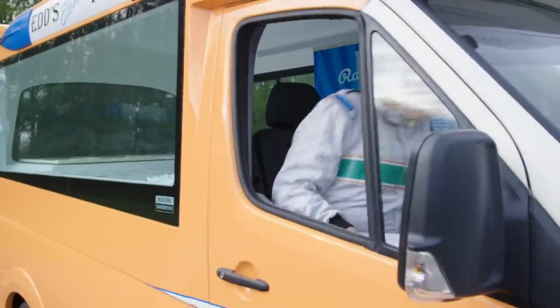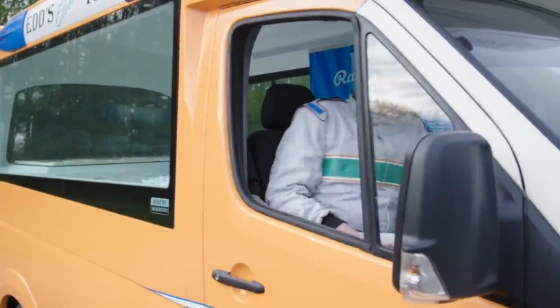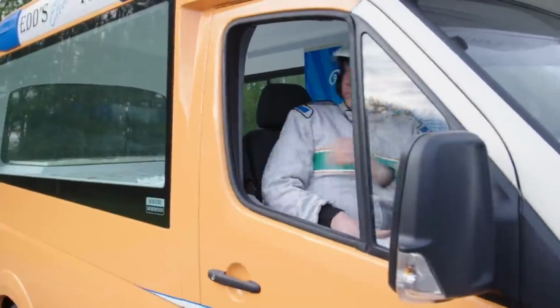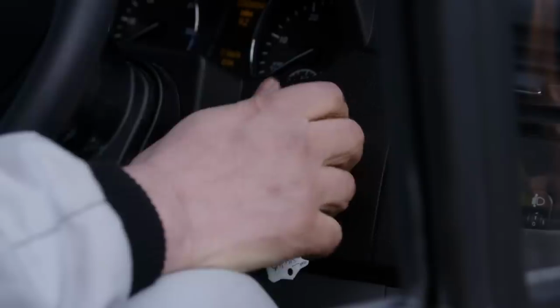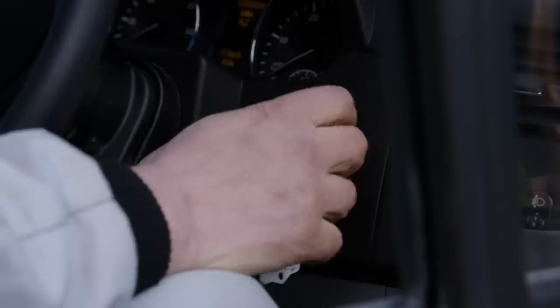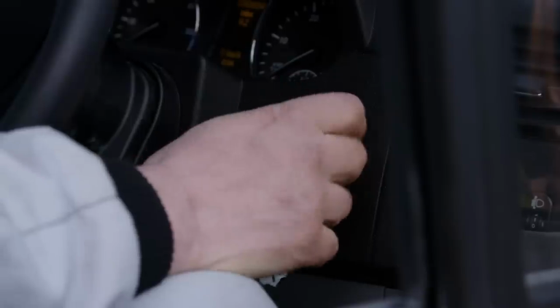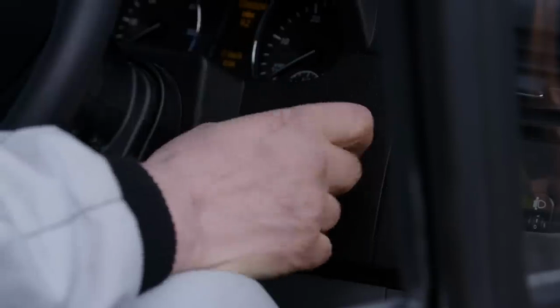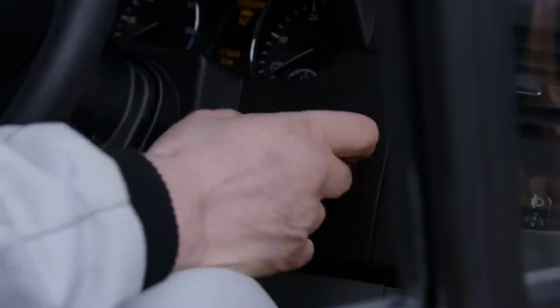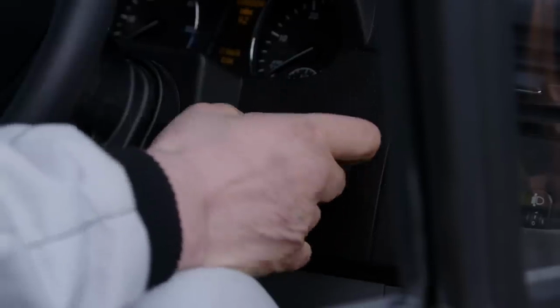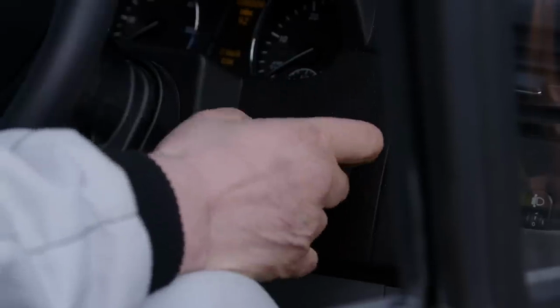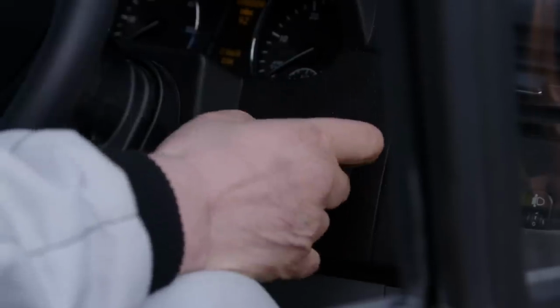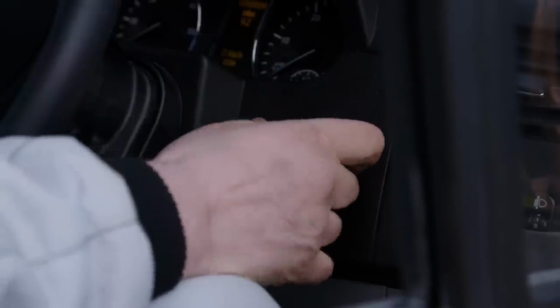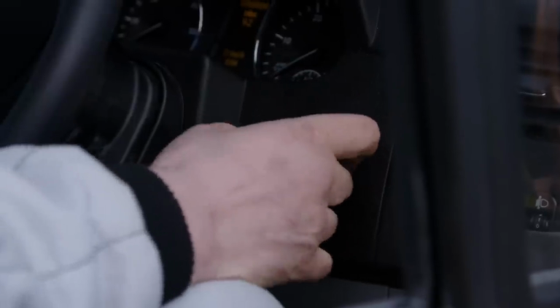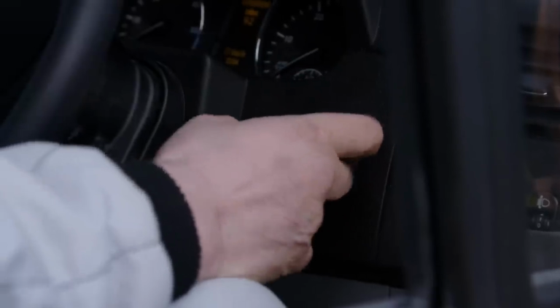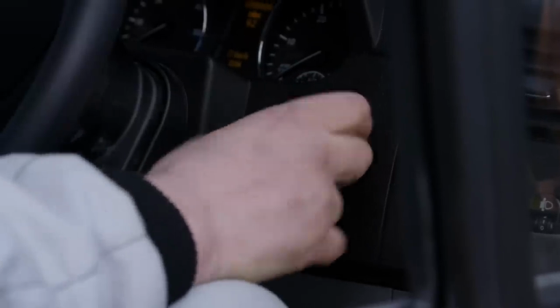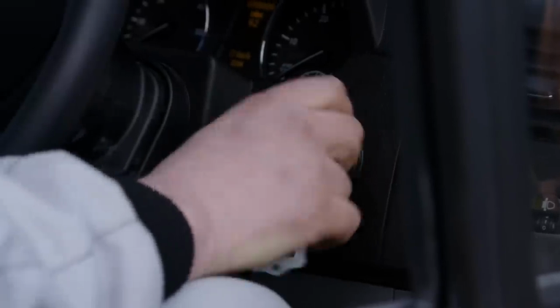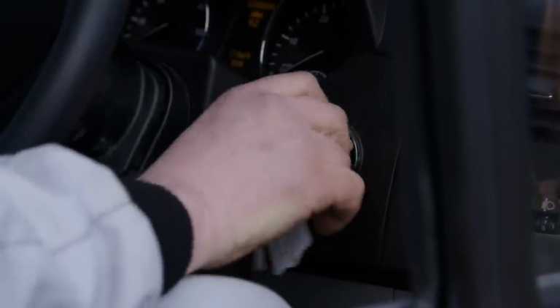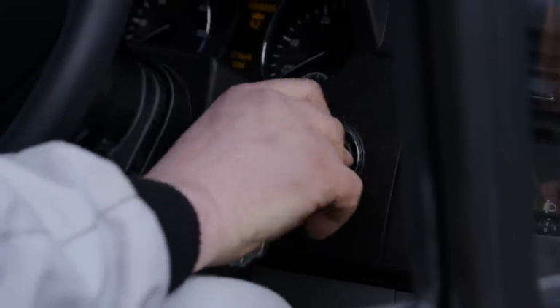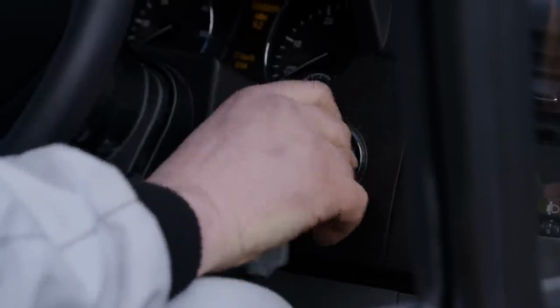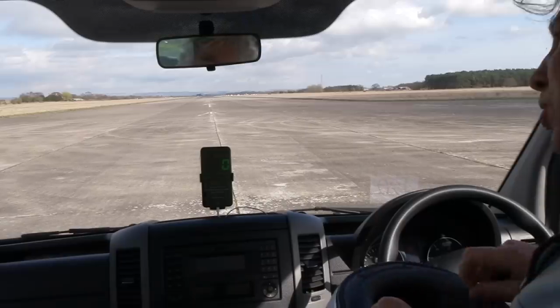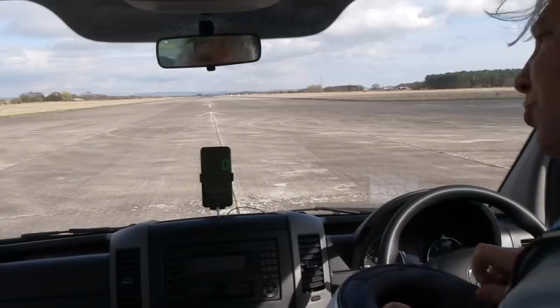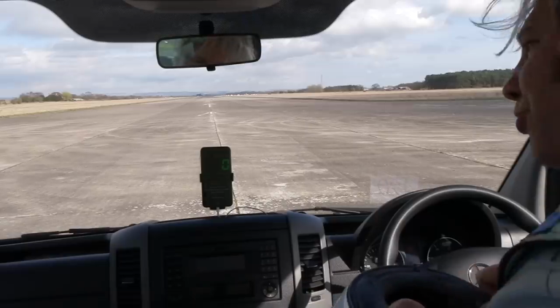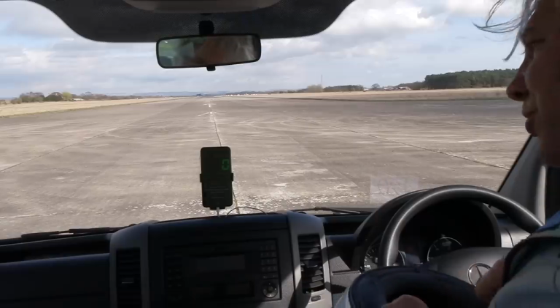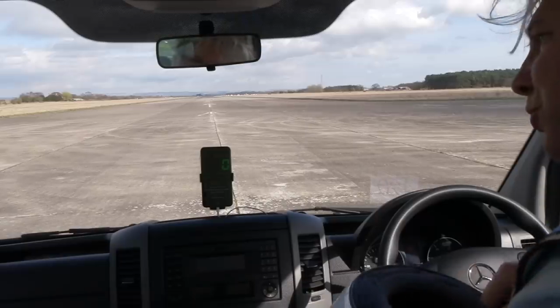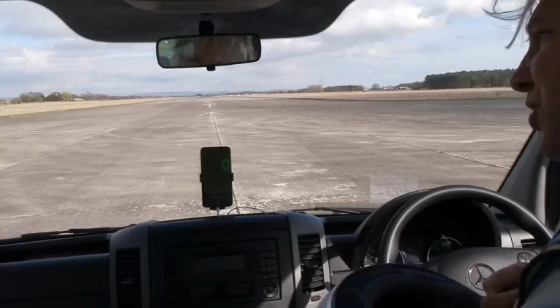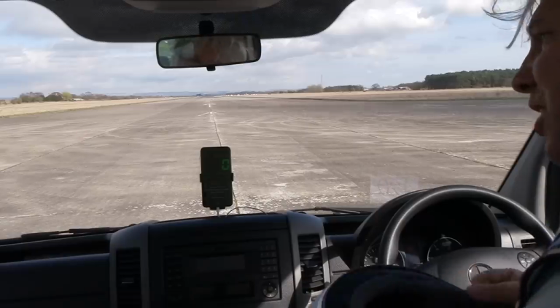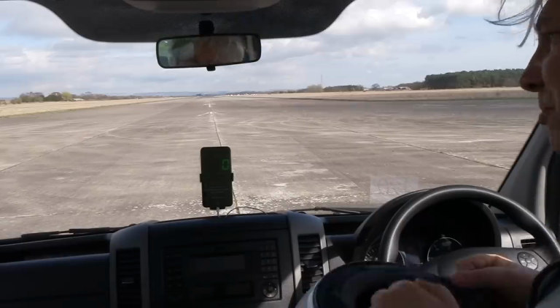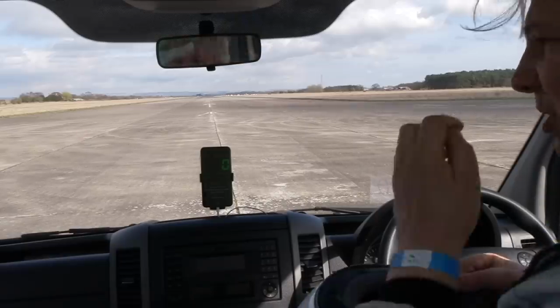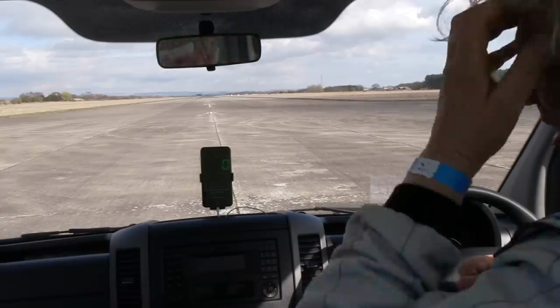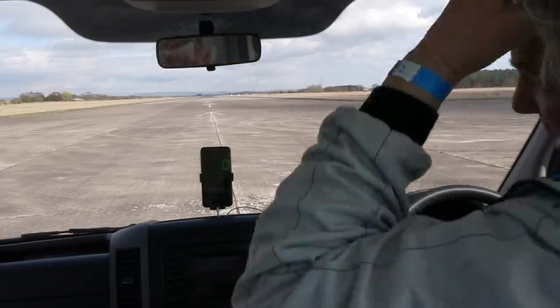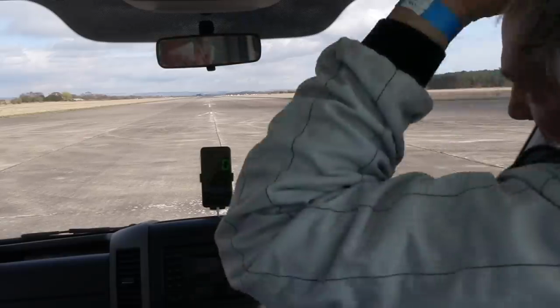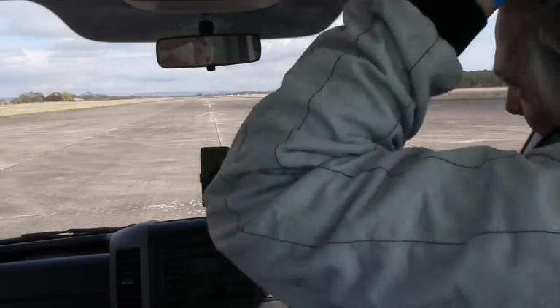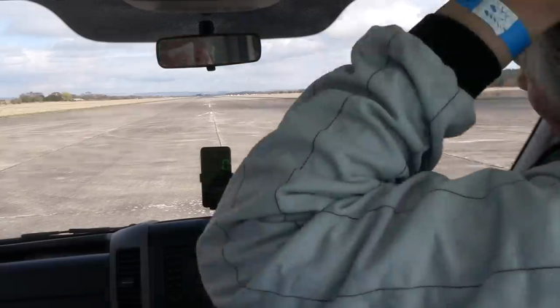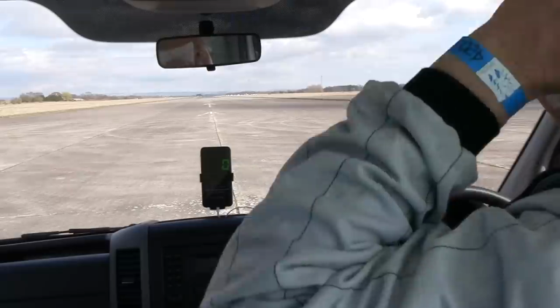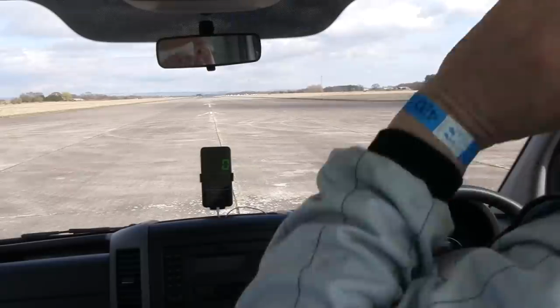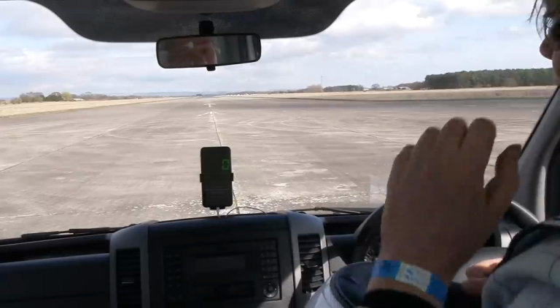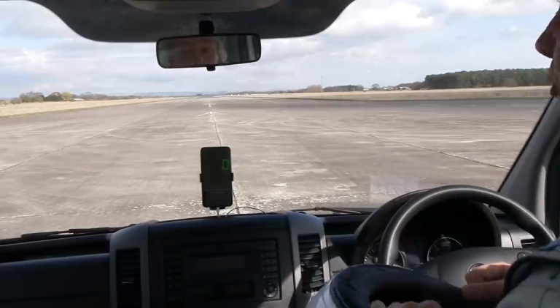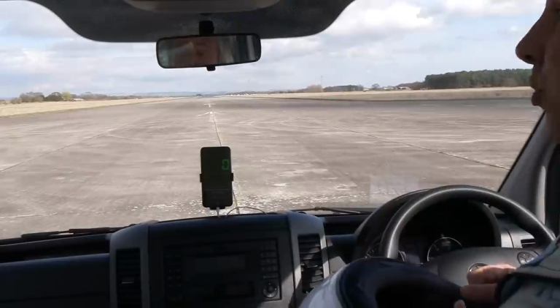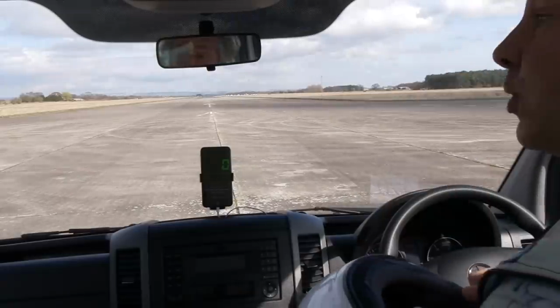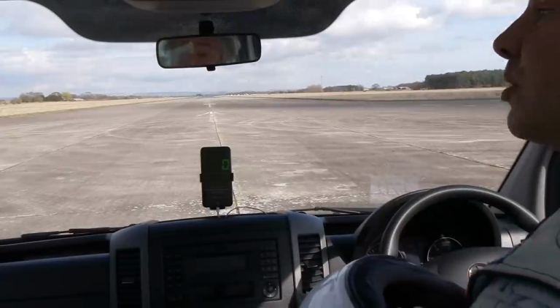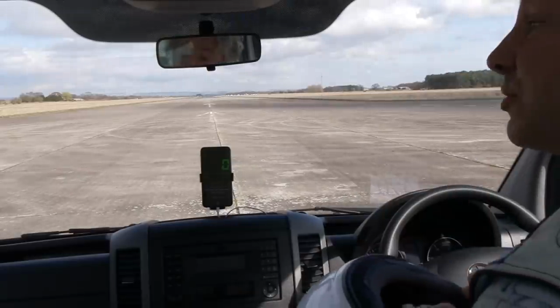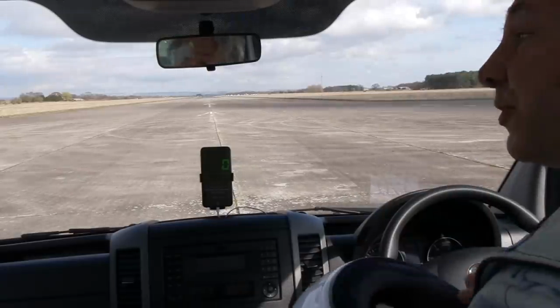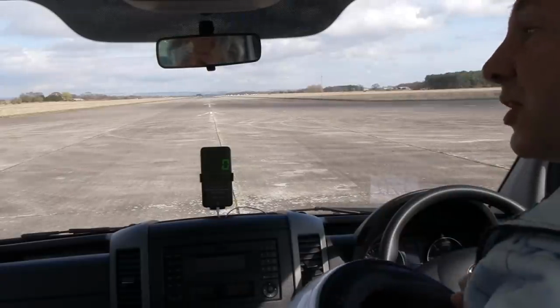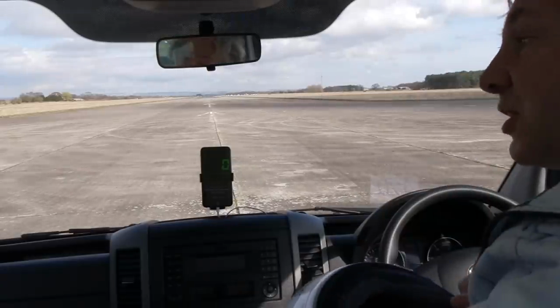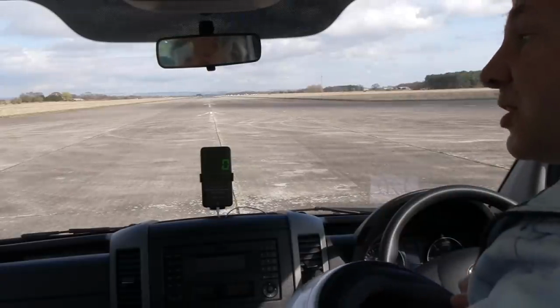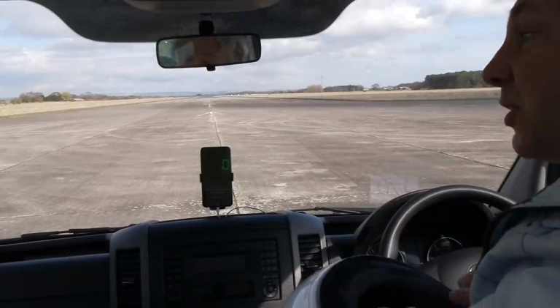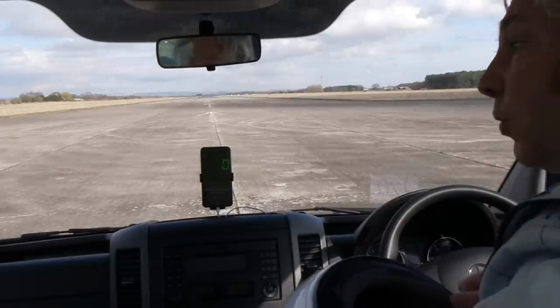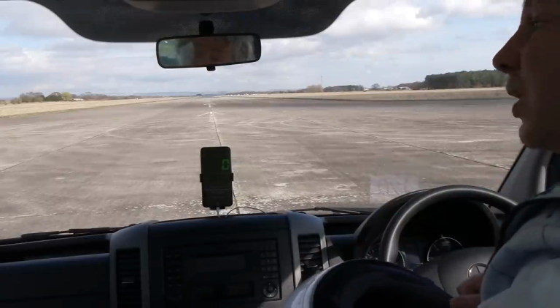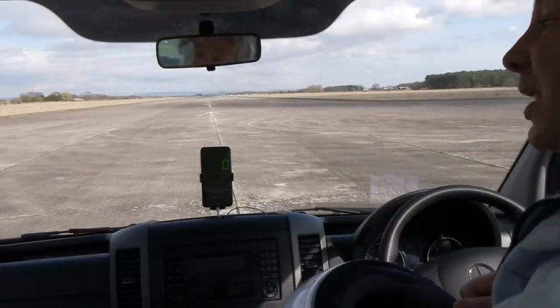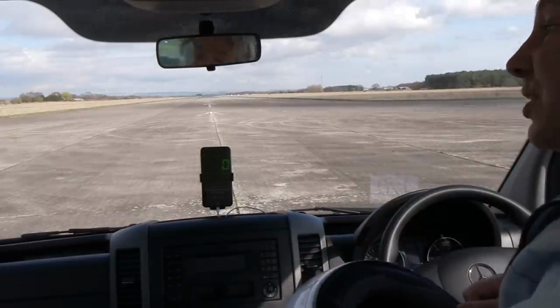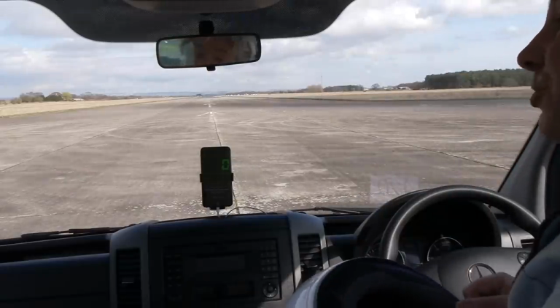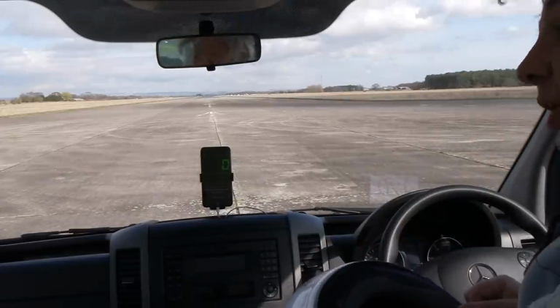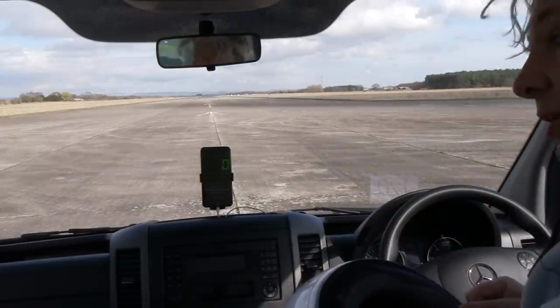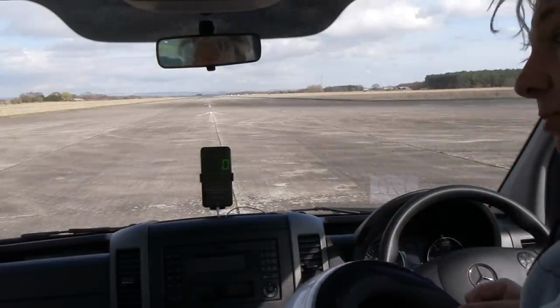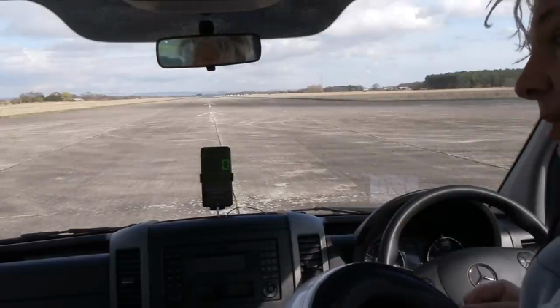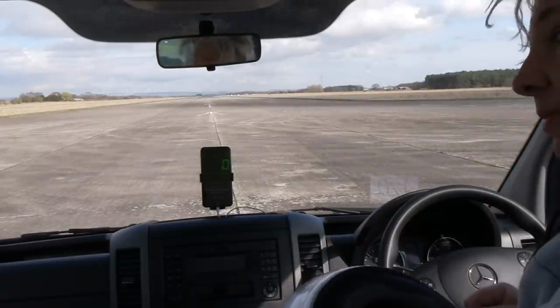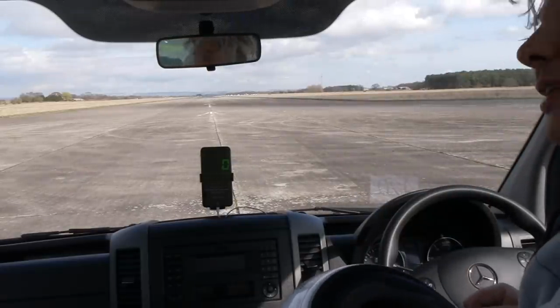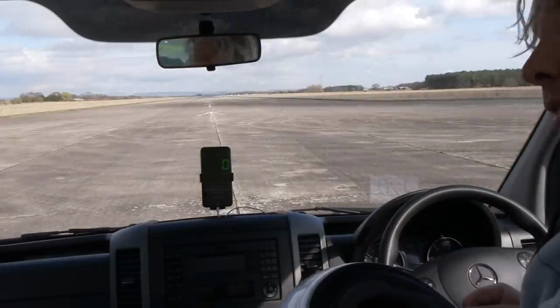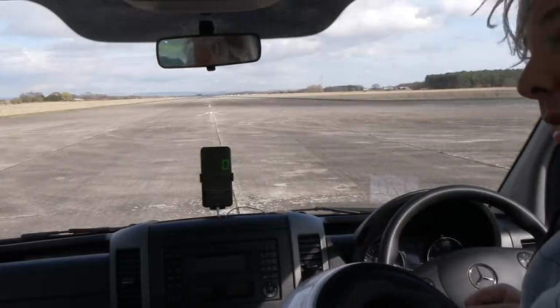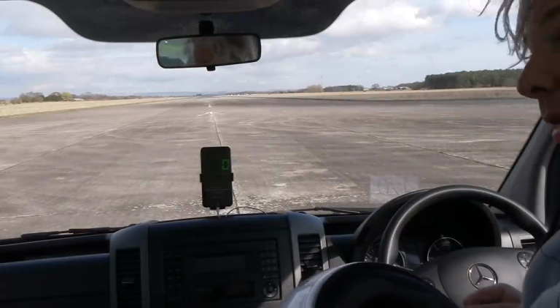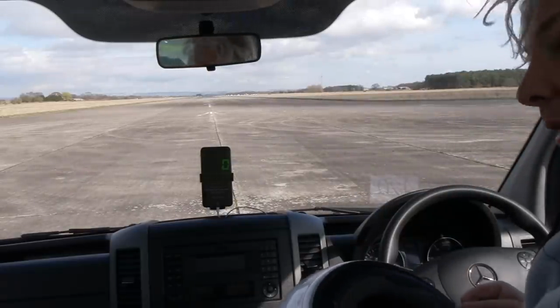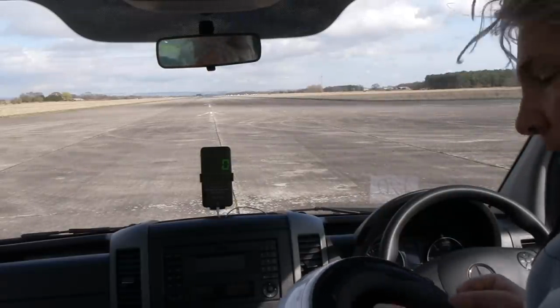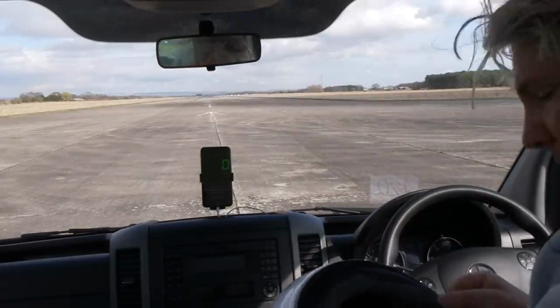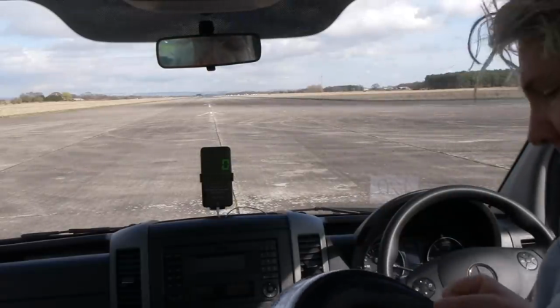So here we go — this is going to be a world record attempt for the world's fastest all-electric ice cream van. So here goes.